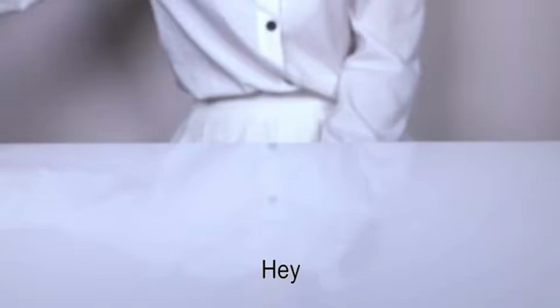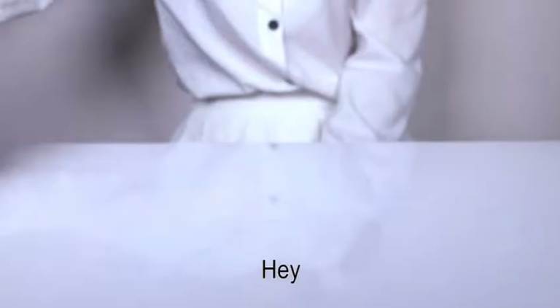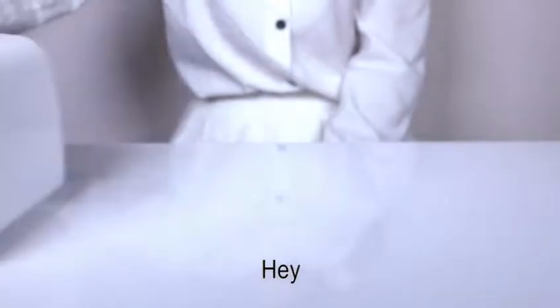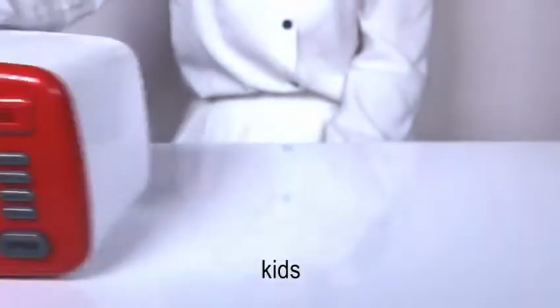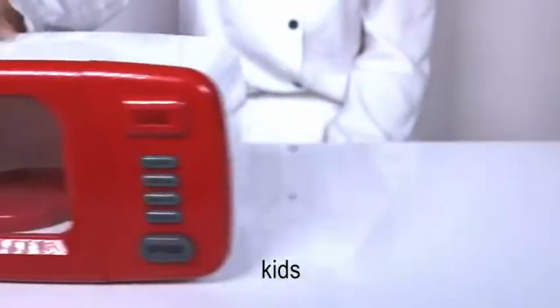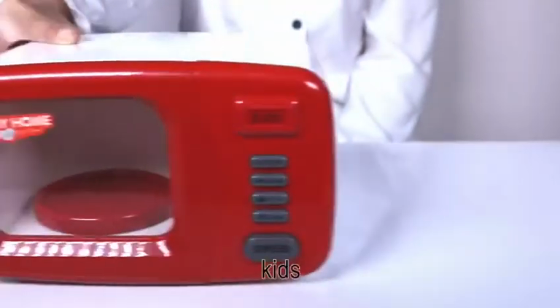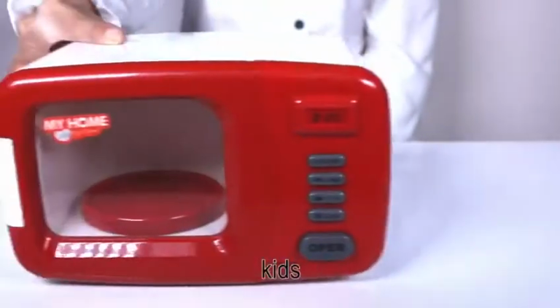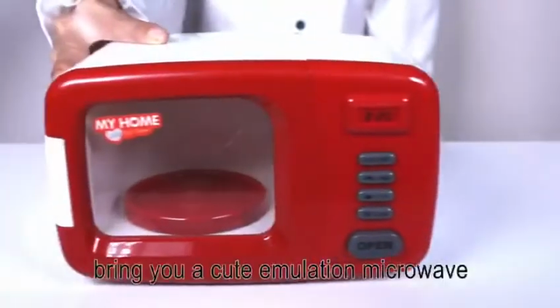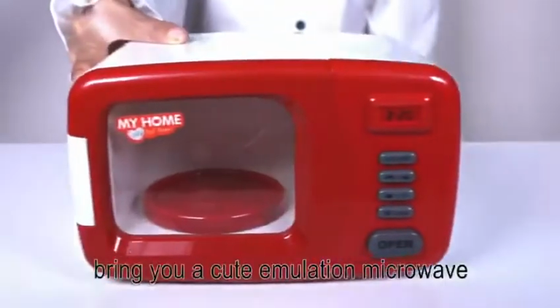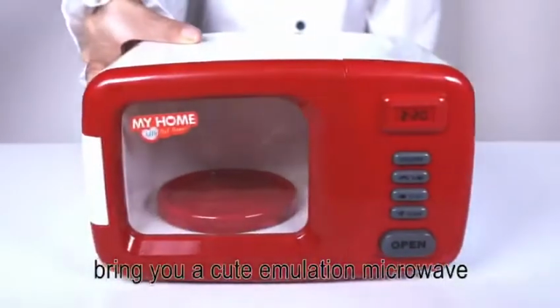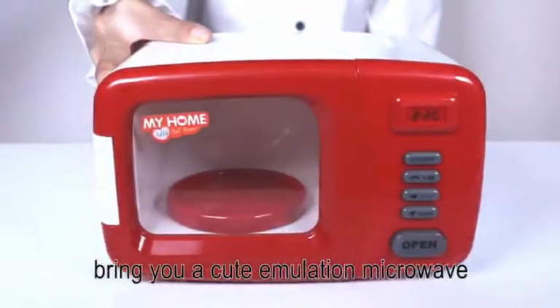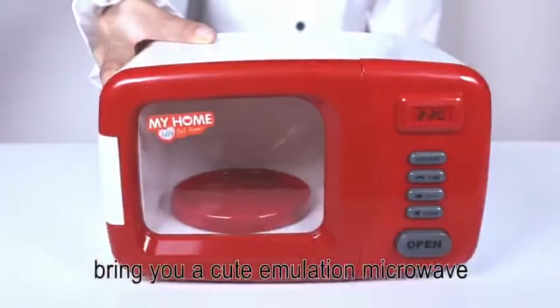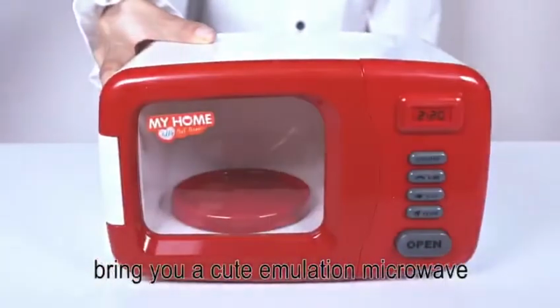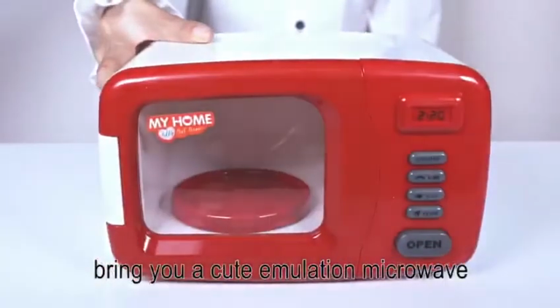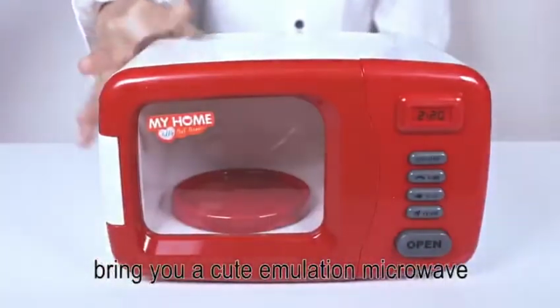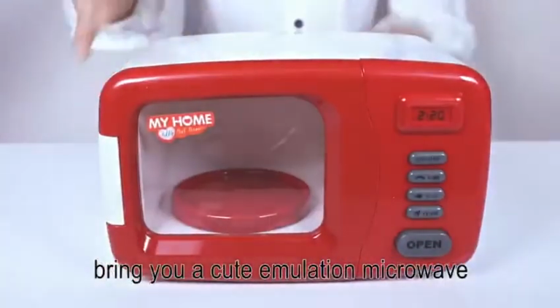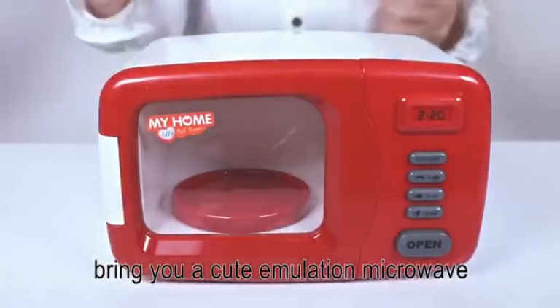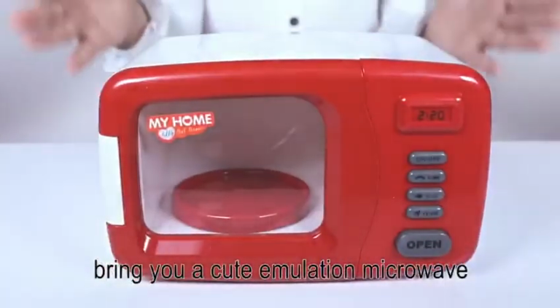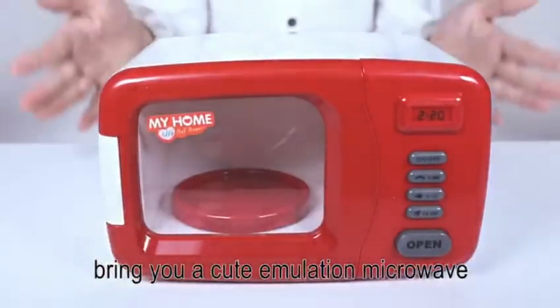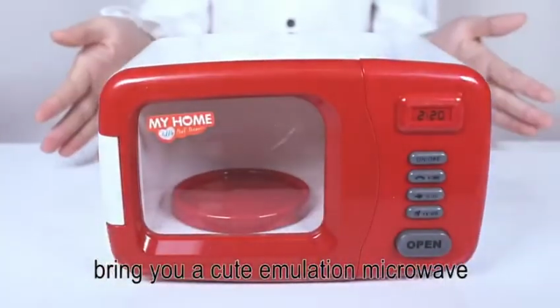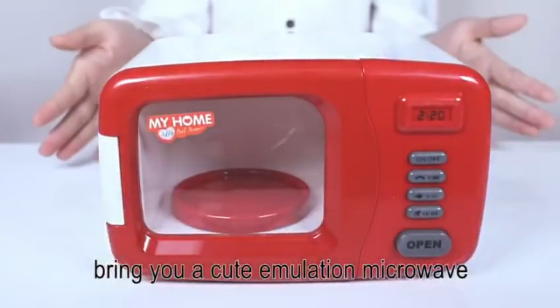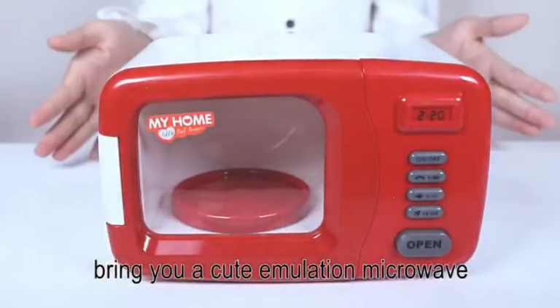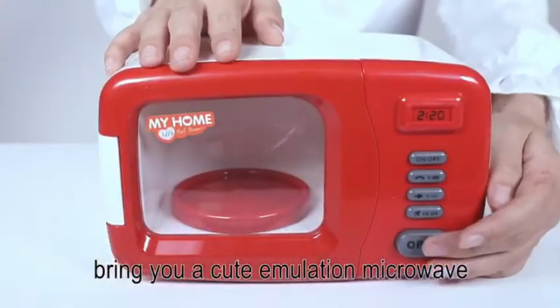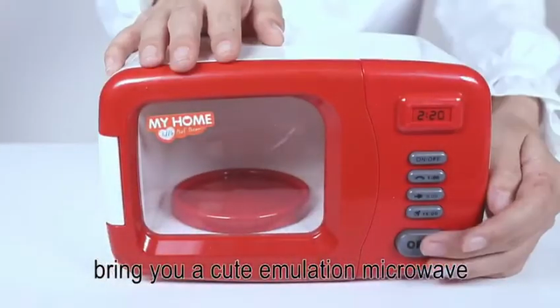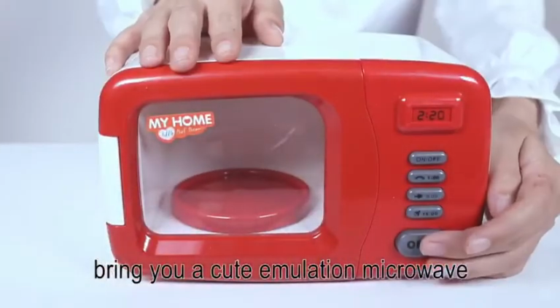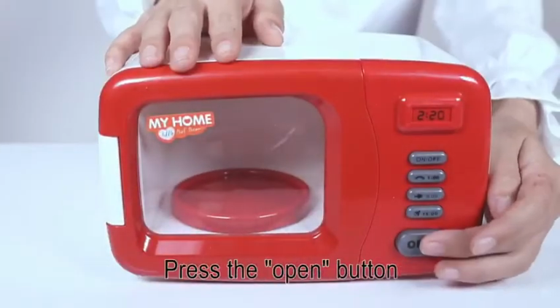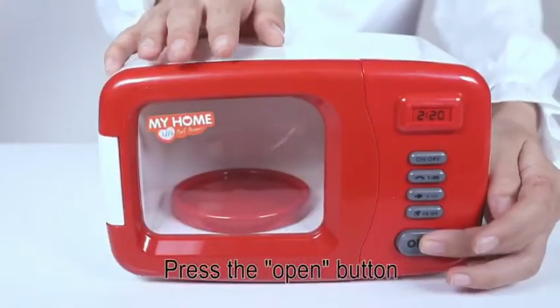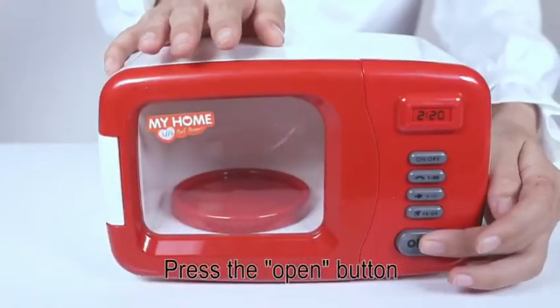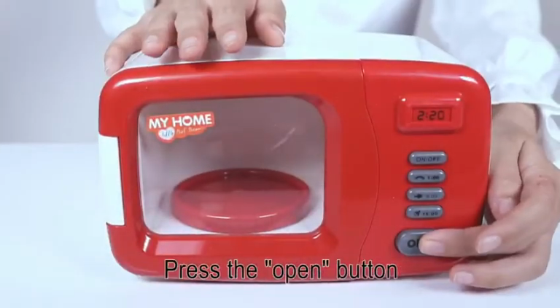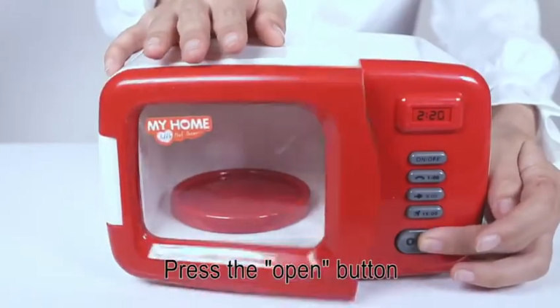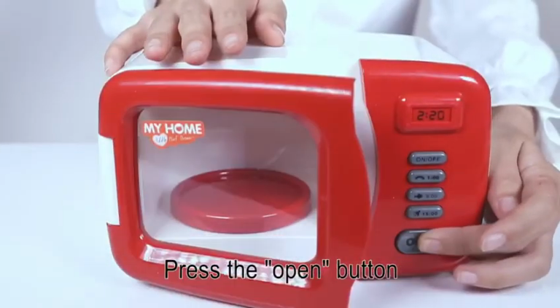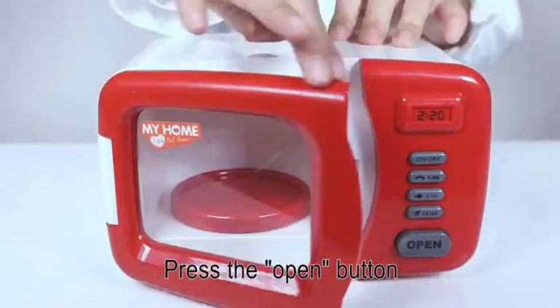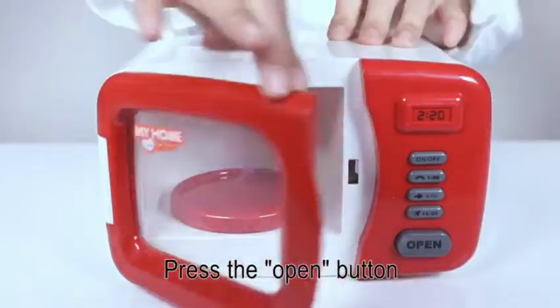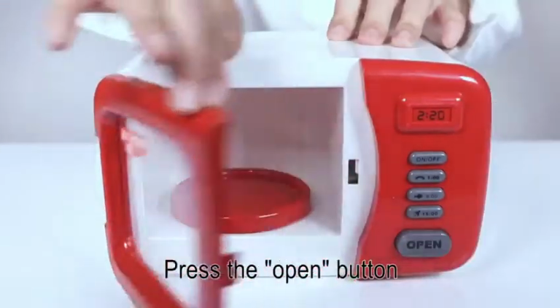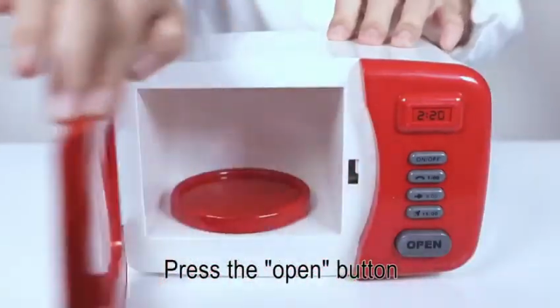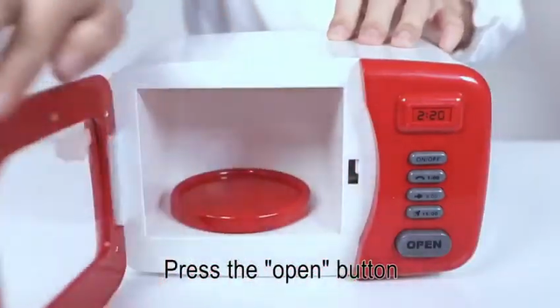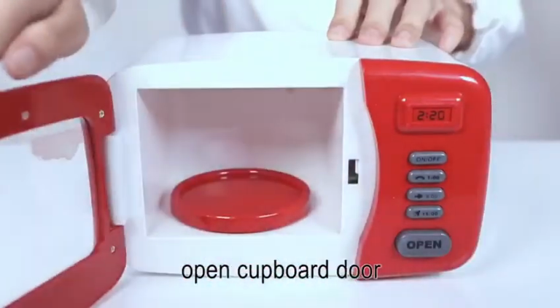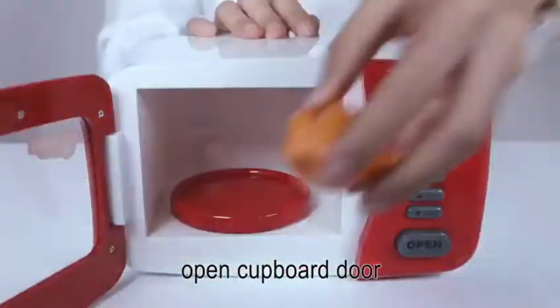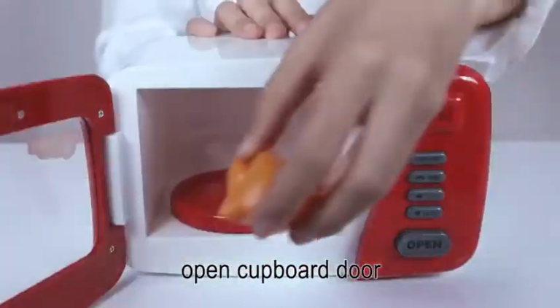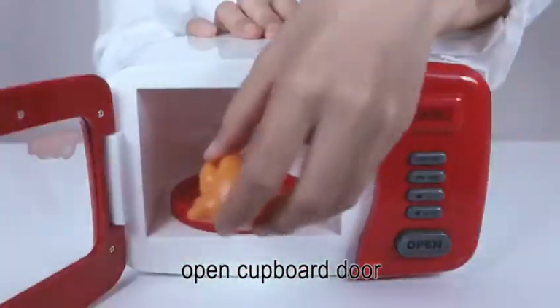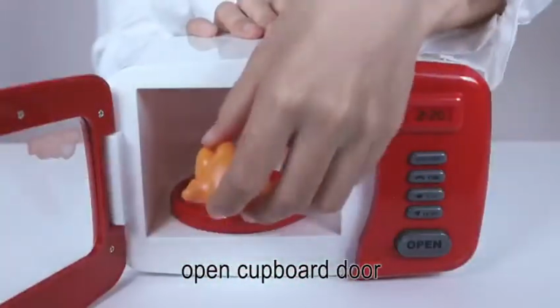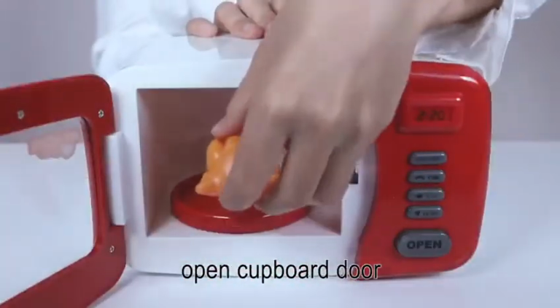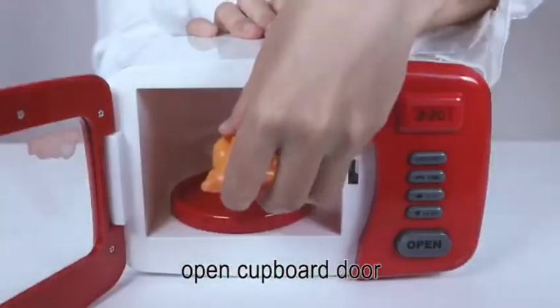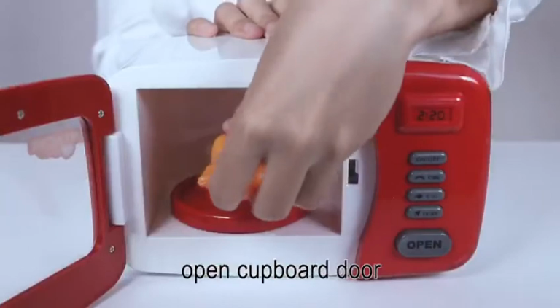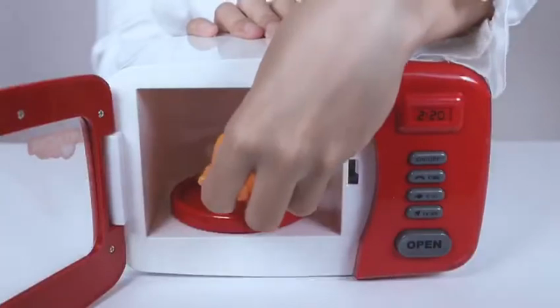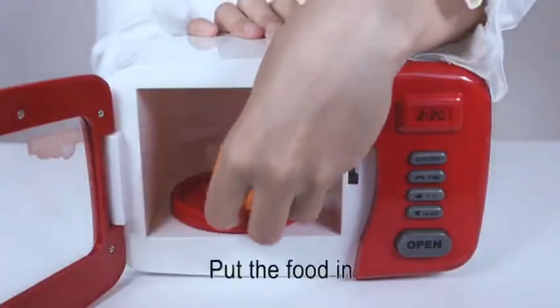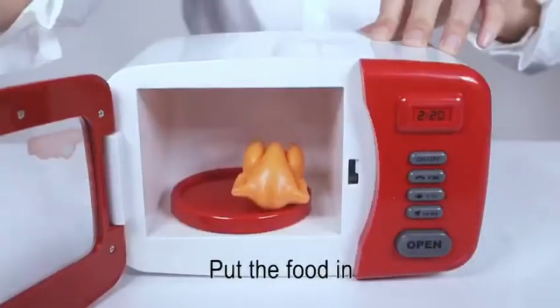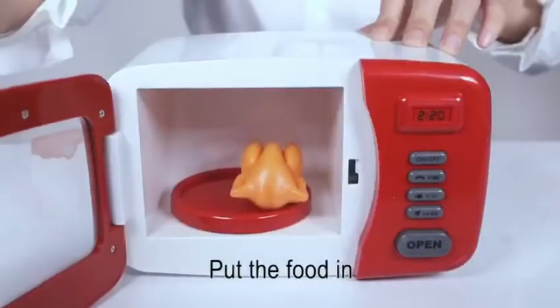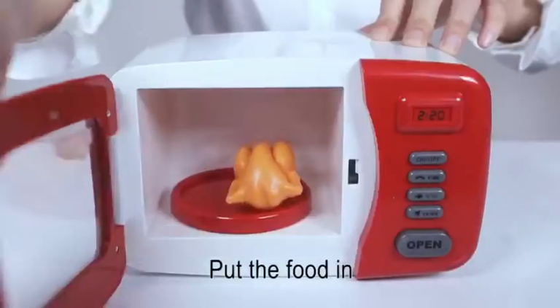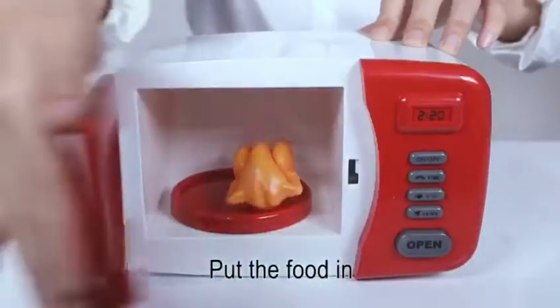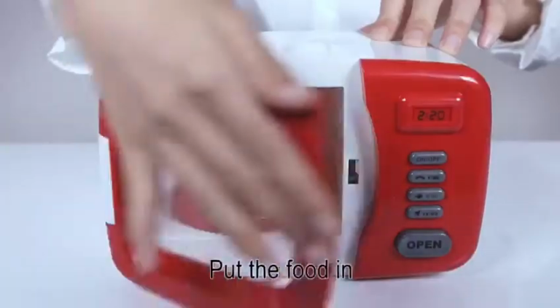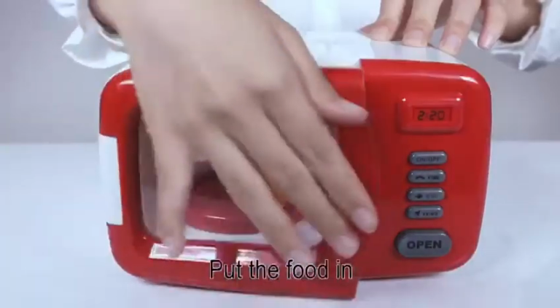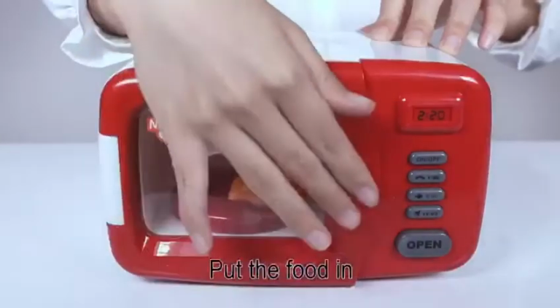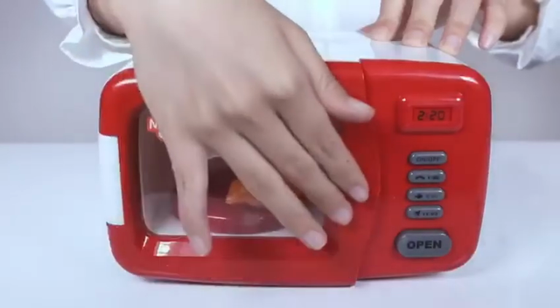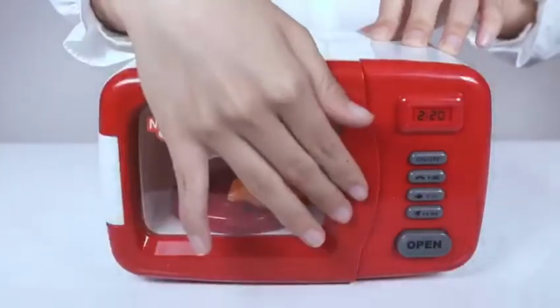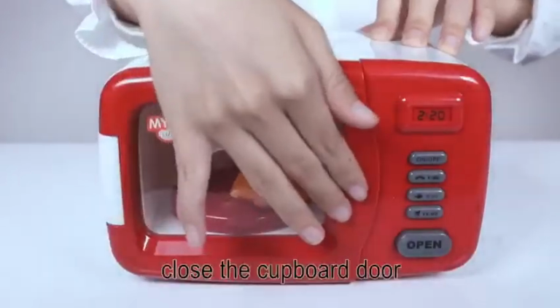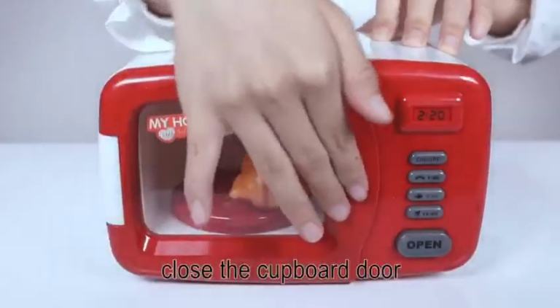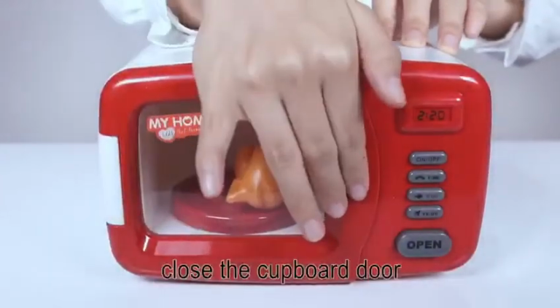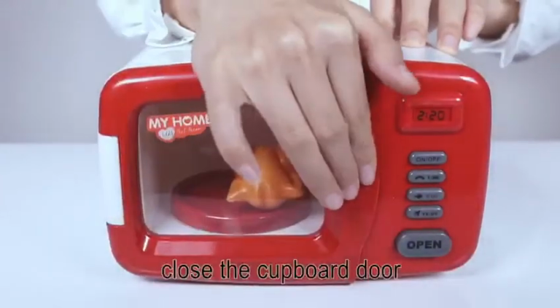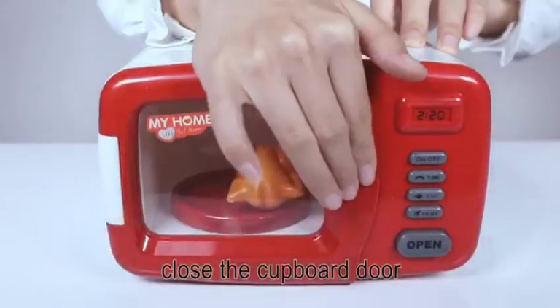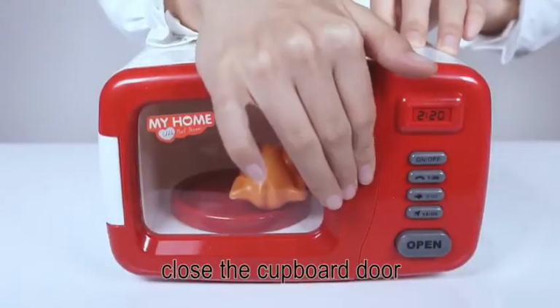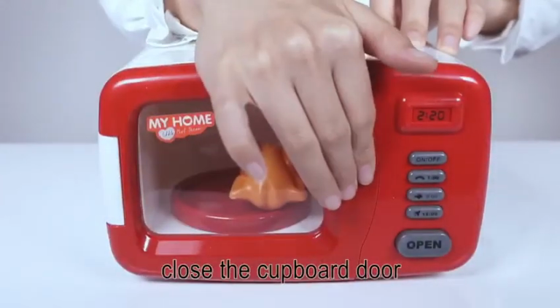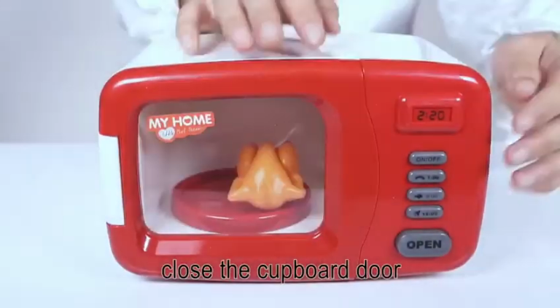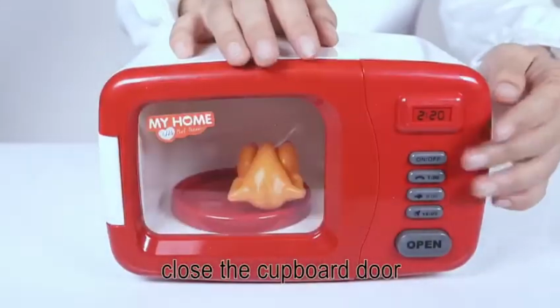Hey kids, bring you a cute emulation microwave. Press the open button to open the cupboard door. Put the food in and close the cupboard door.